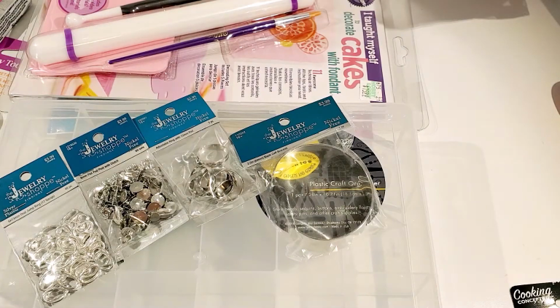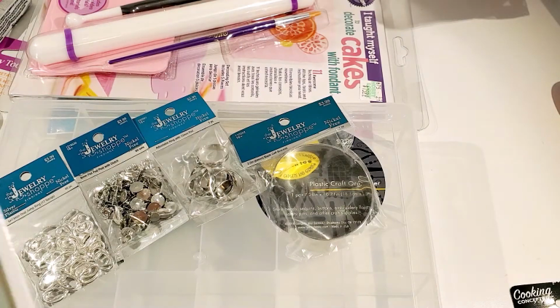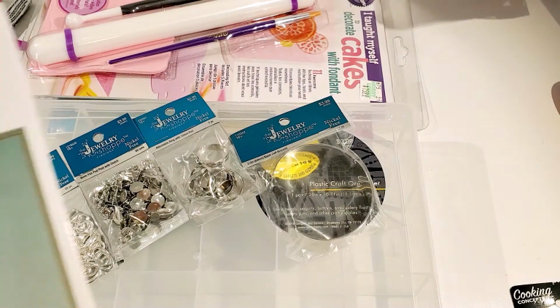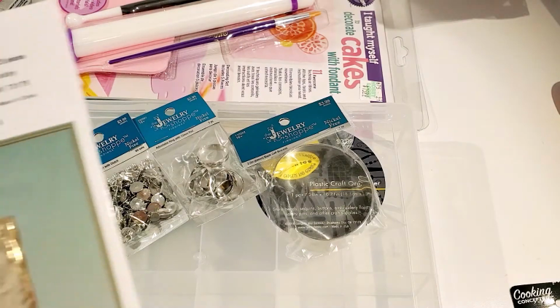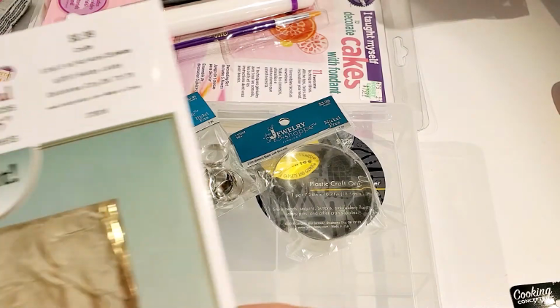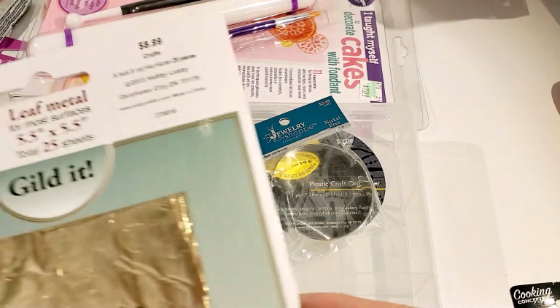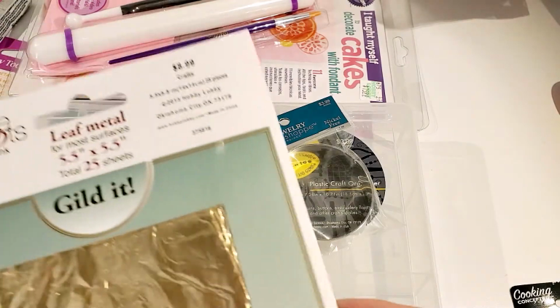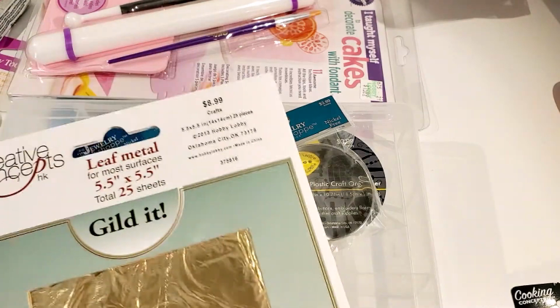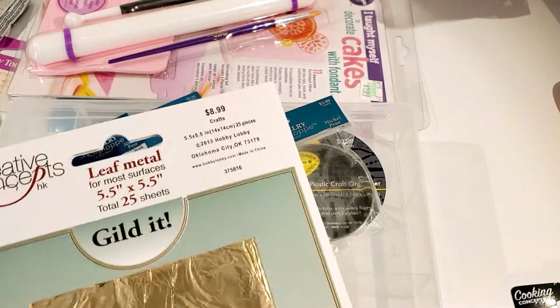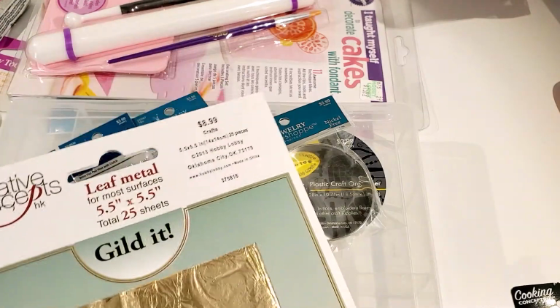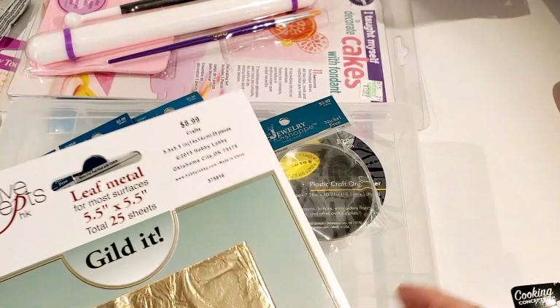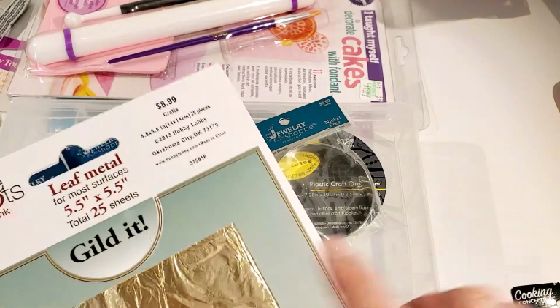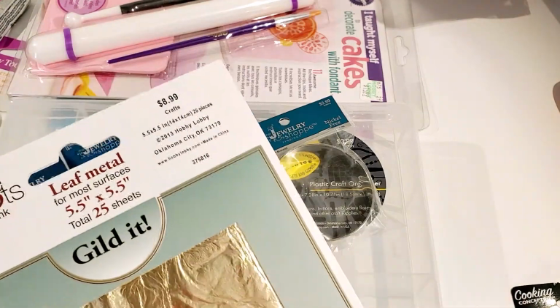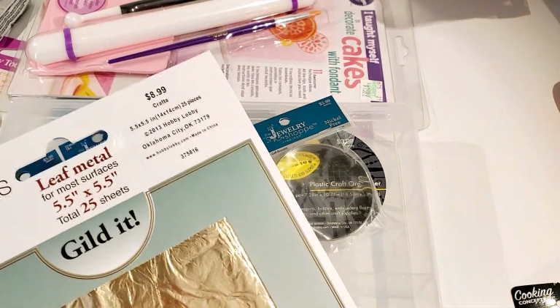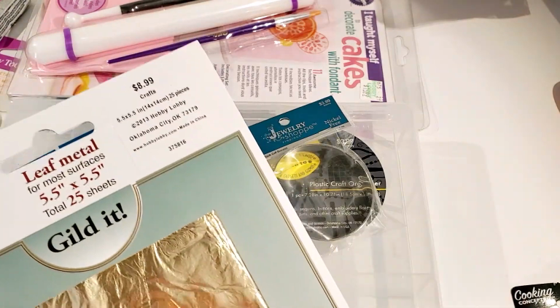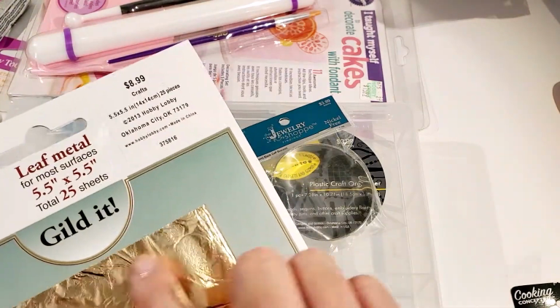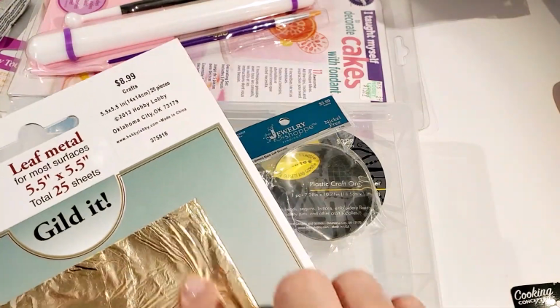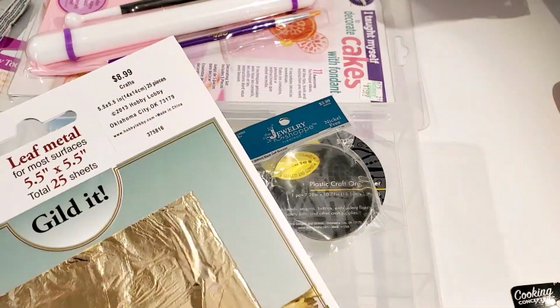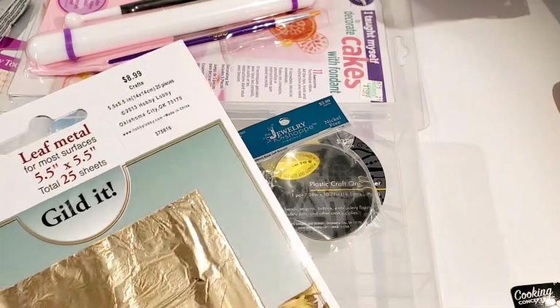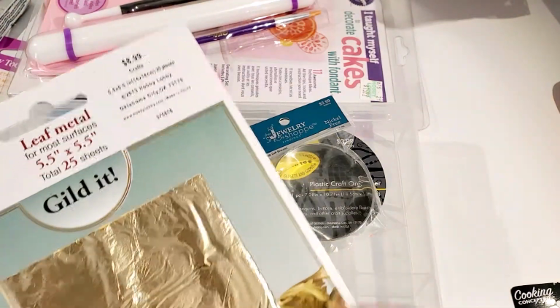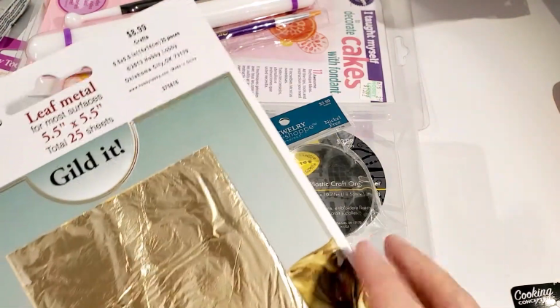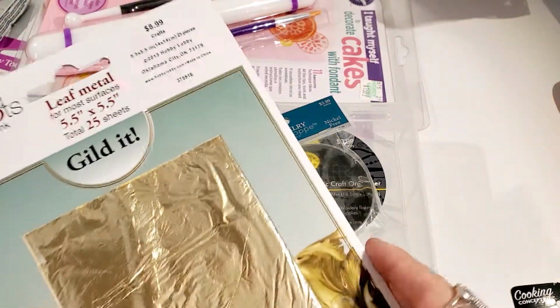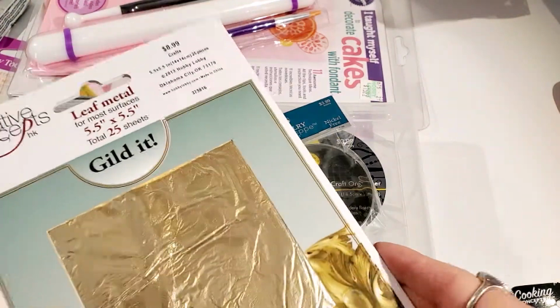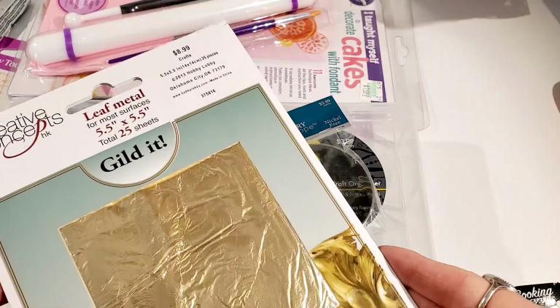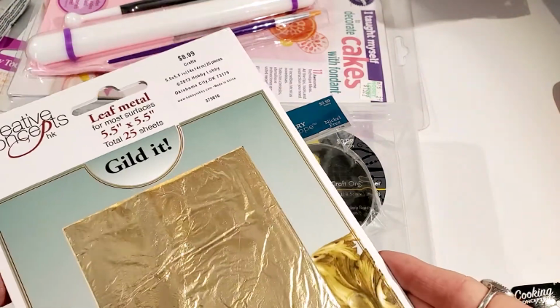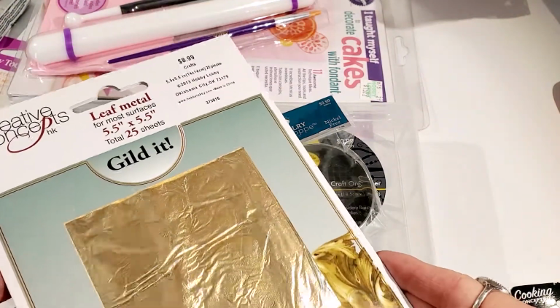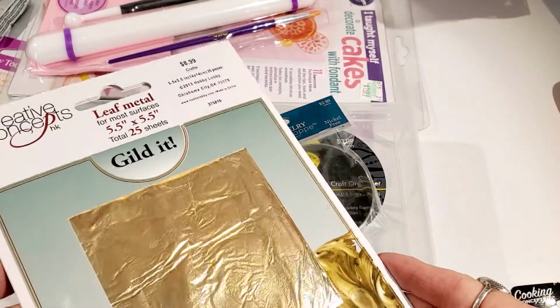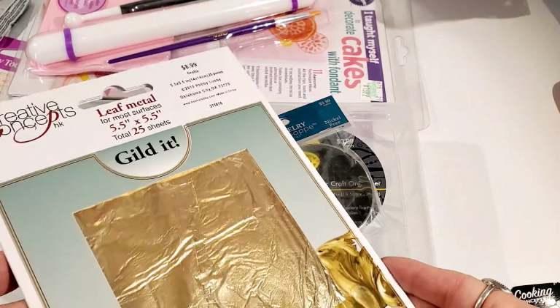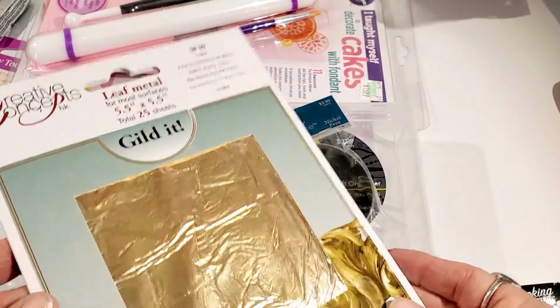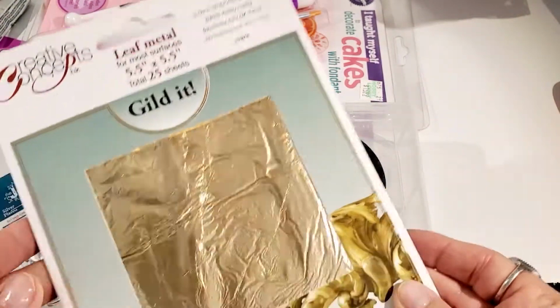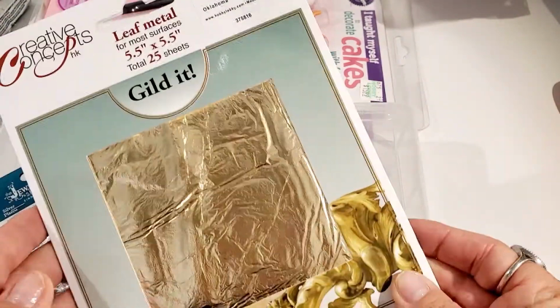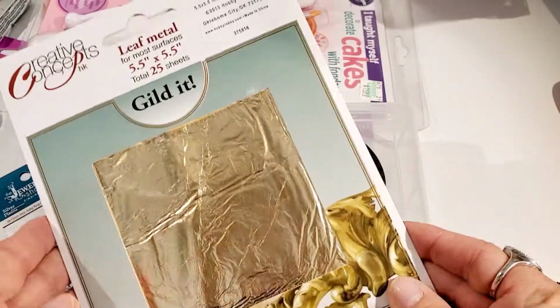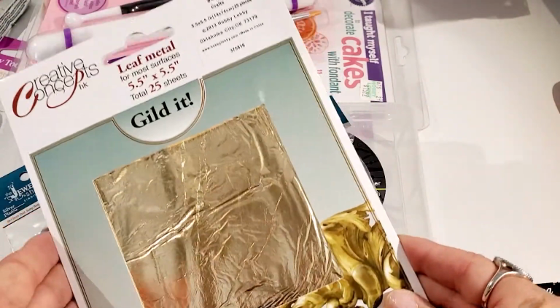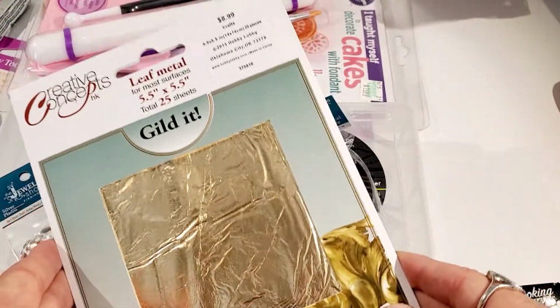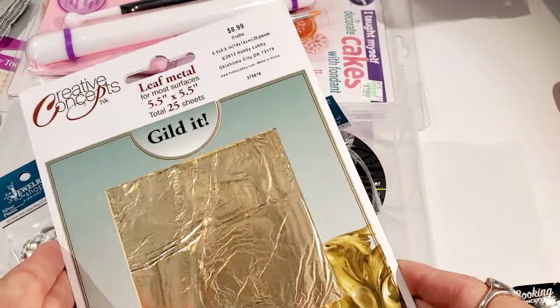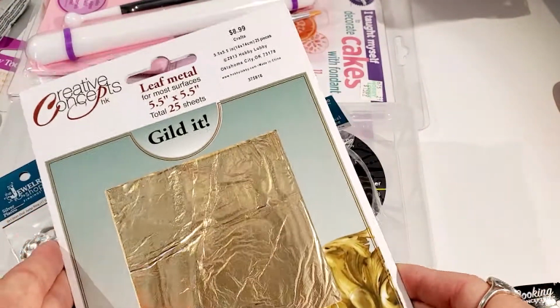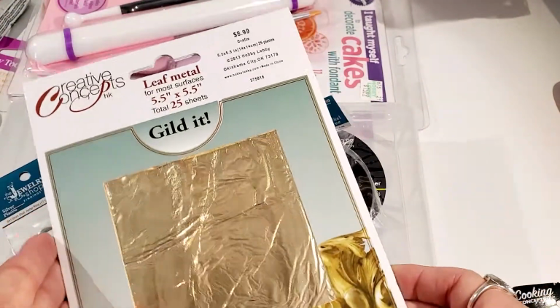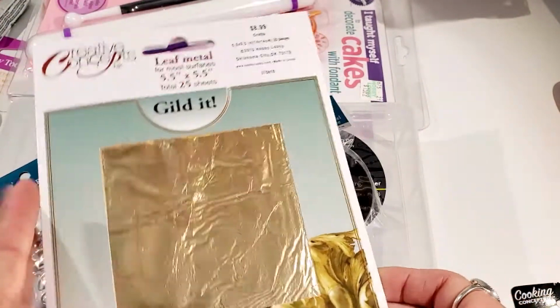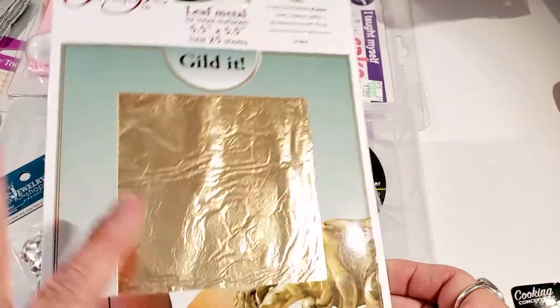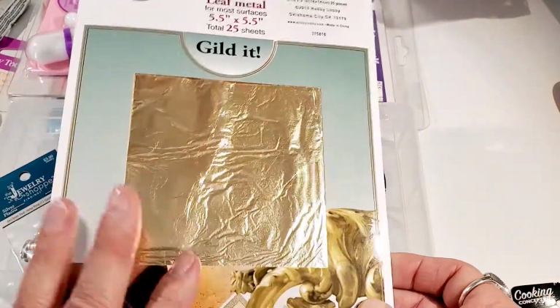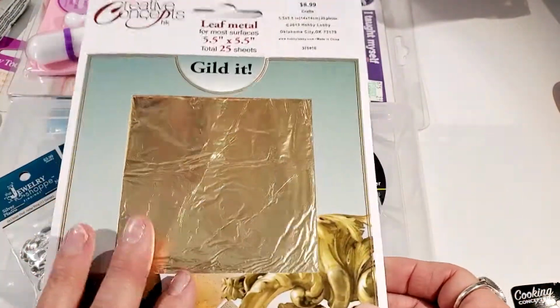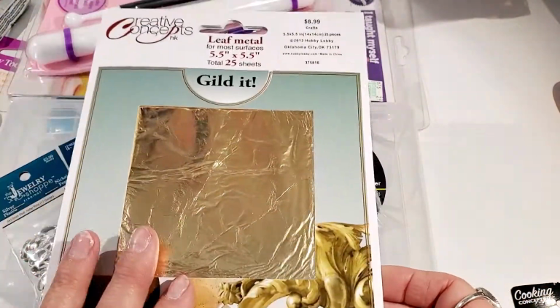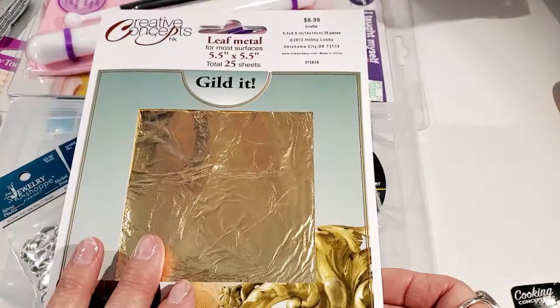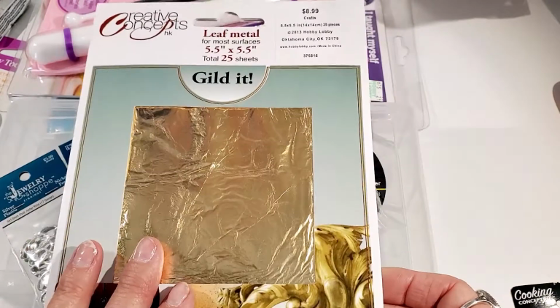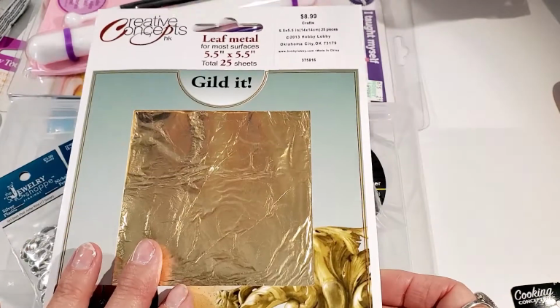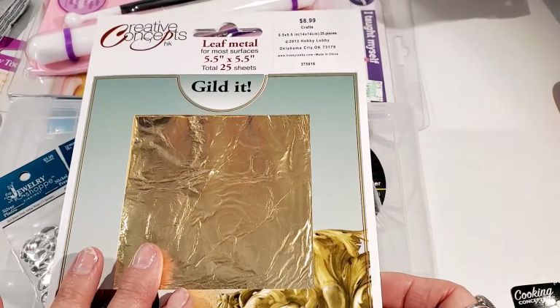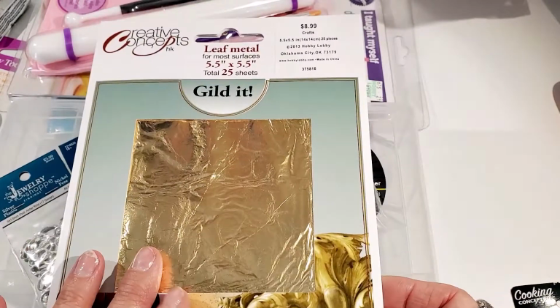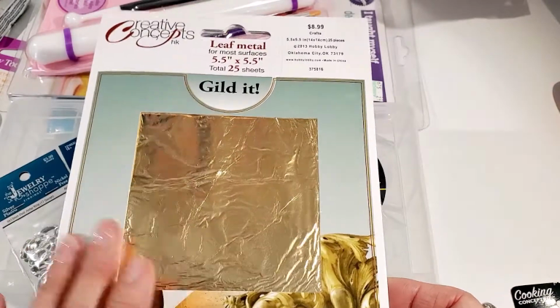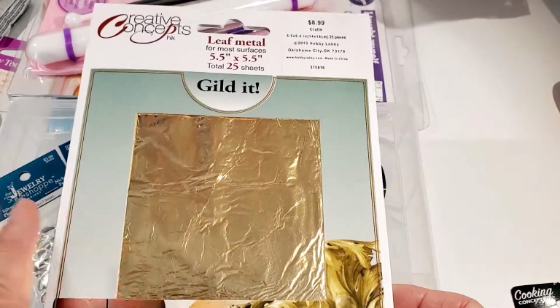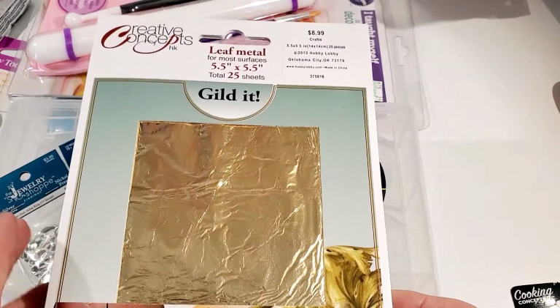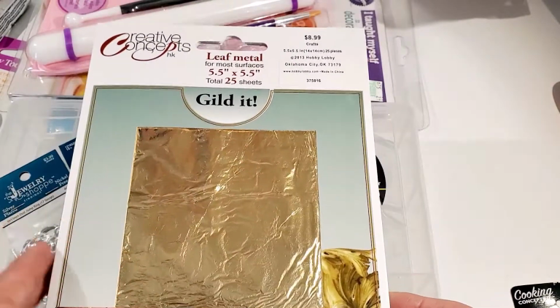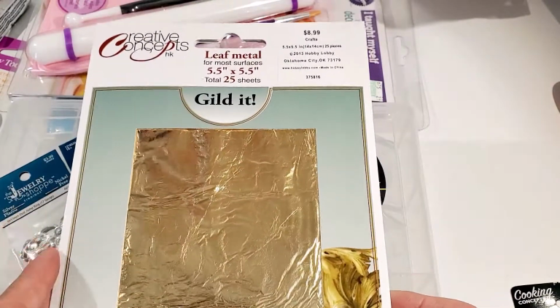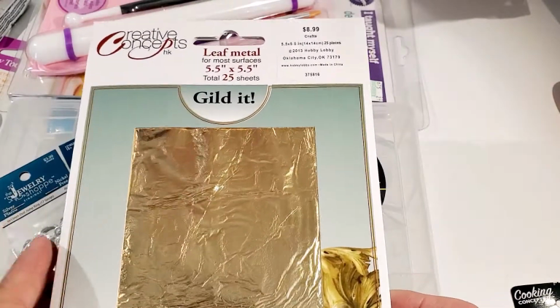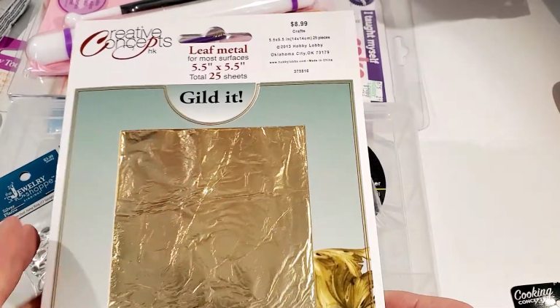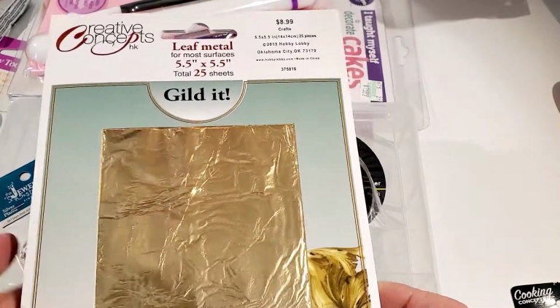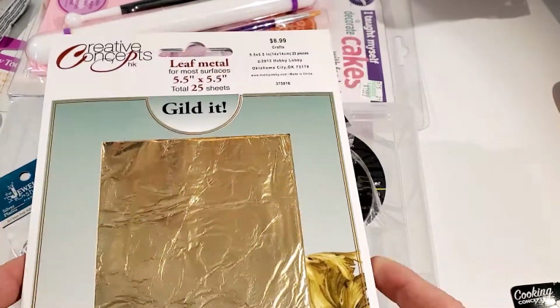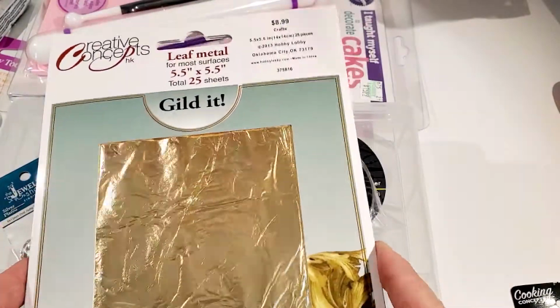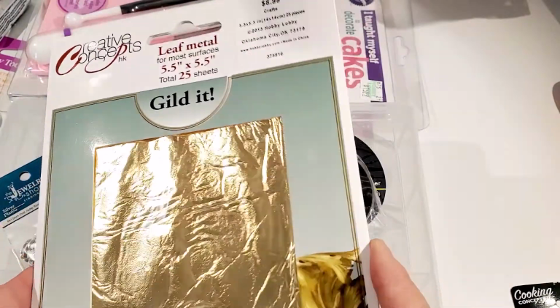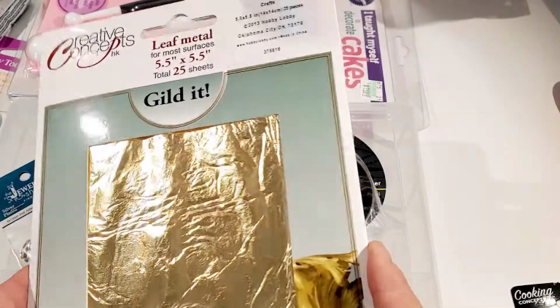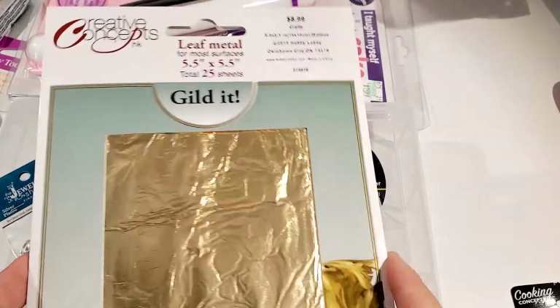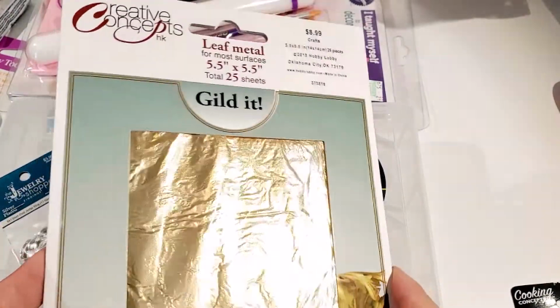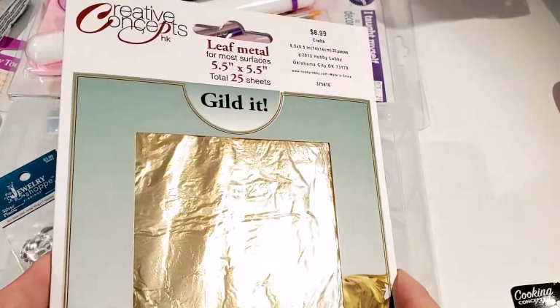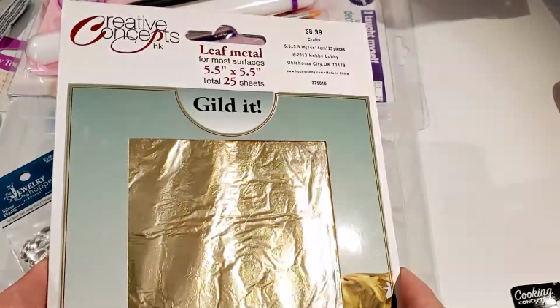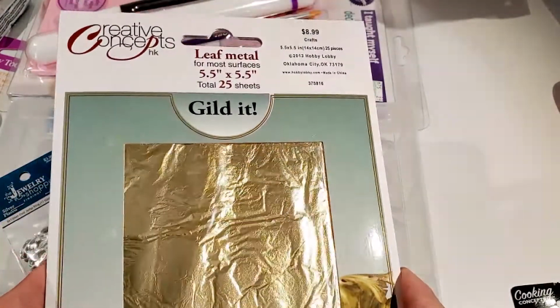That's it for the findings. I also found some metal leafing that I bought to use with the polymer clay and for the earrings.